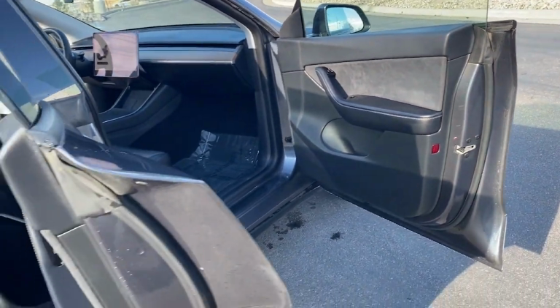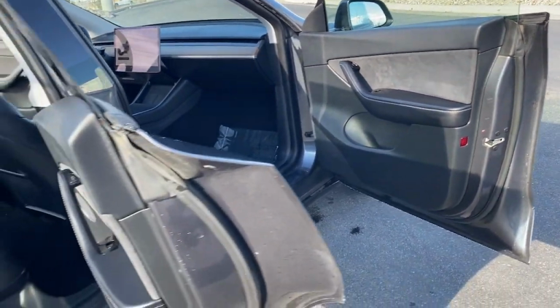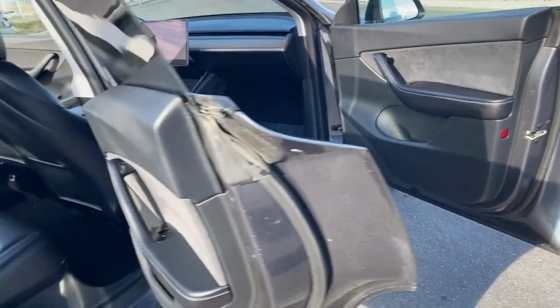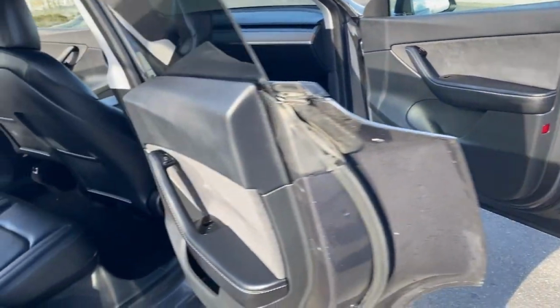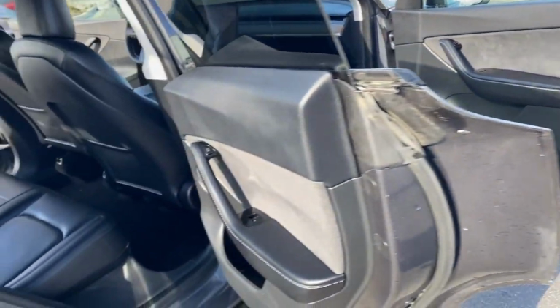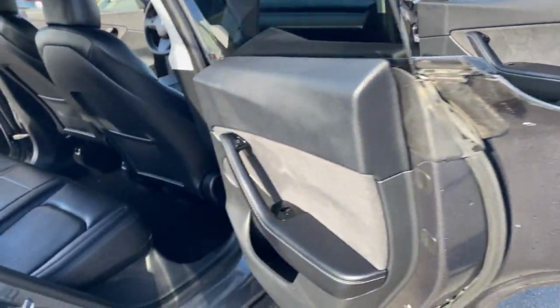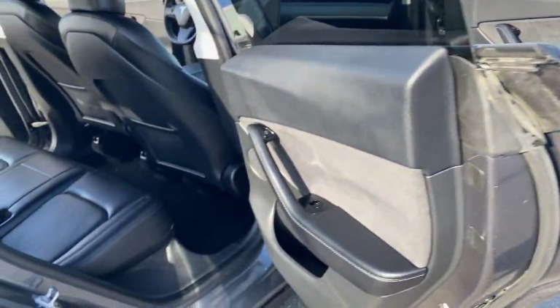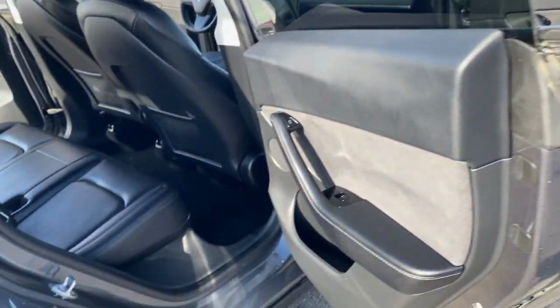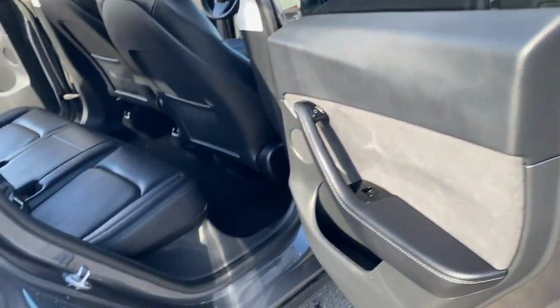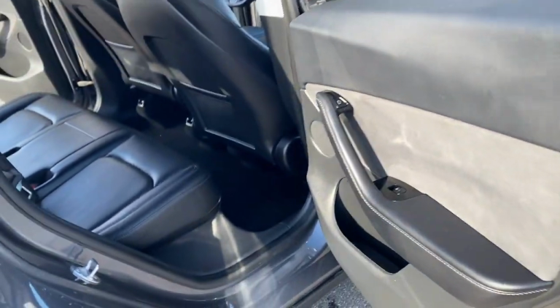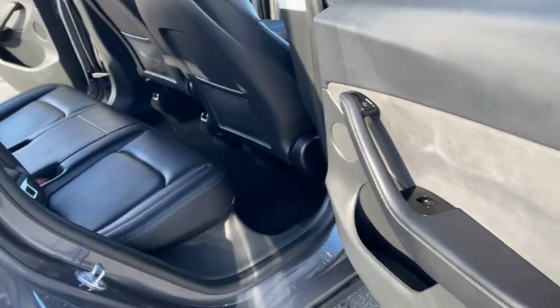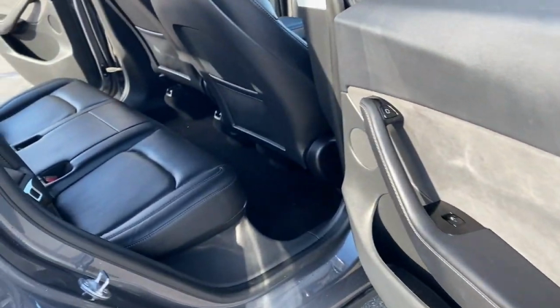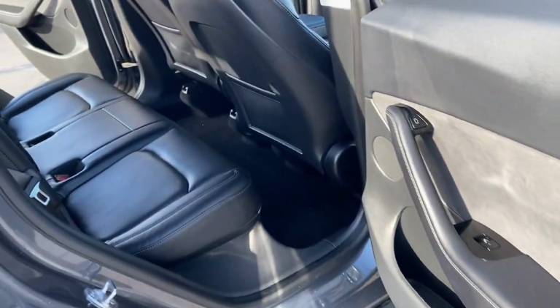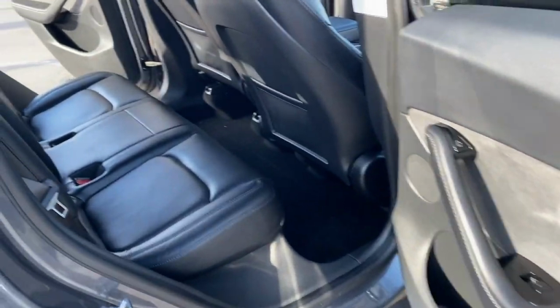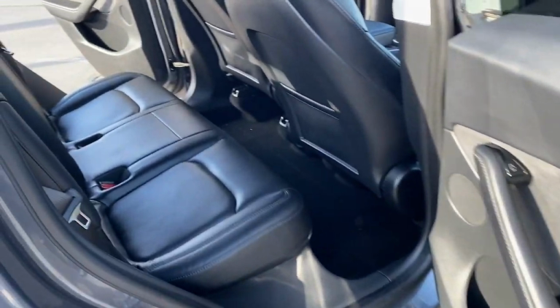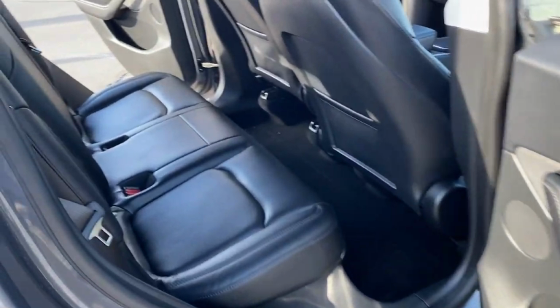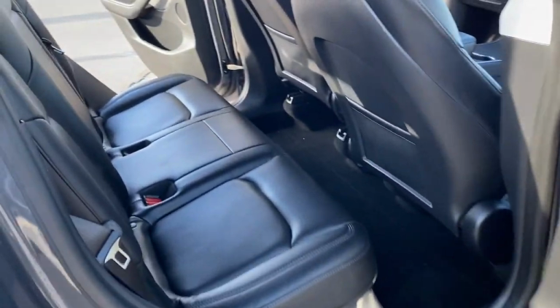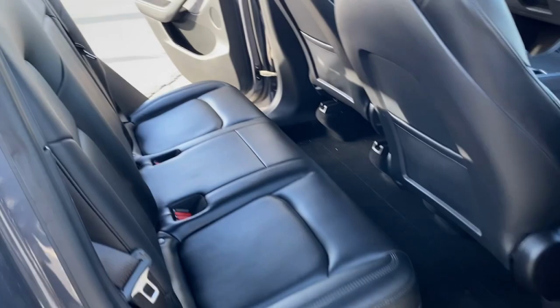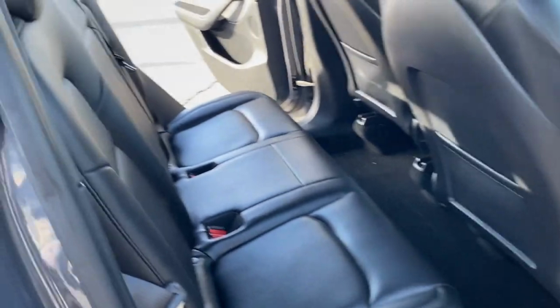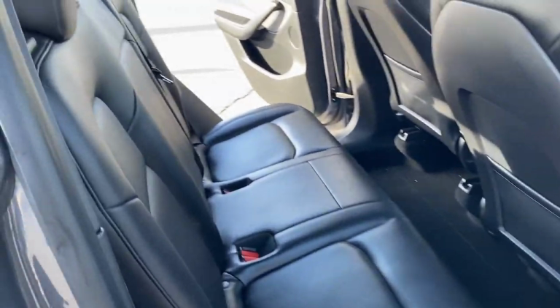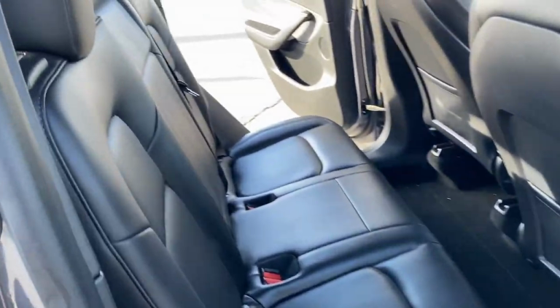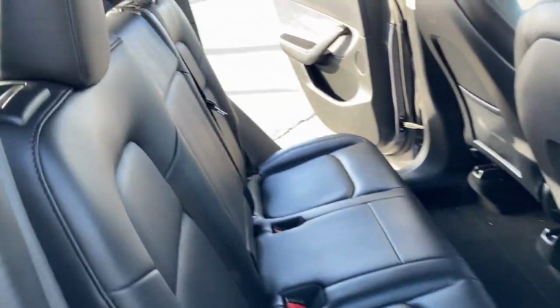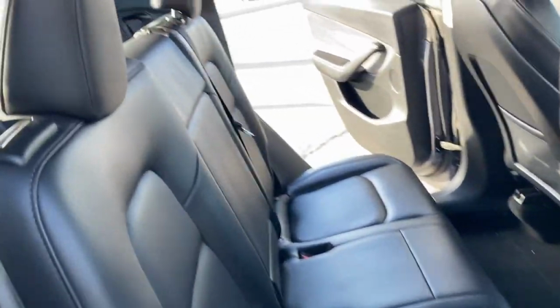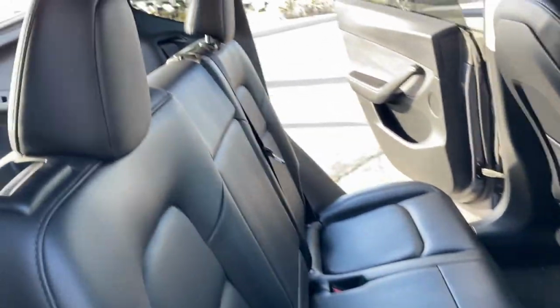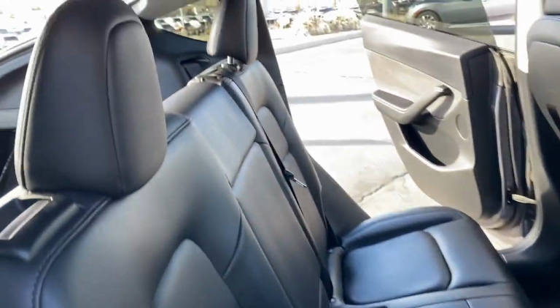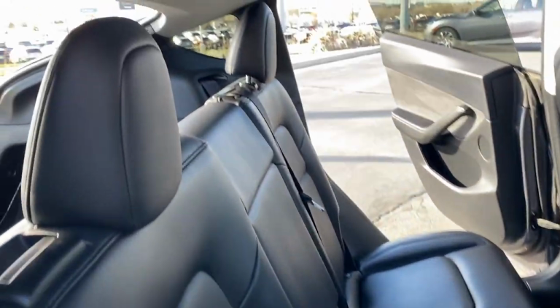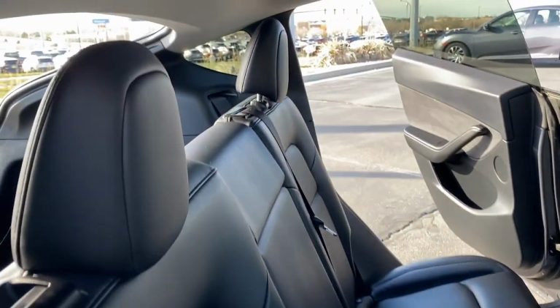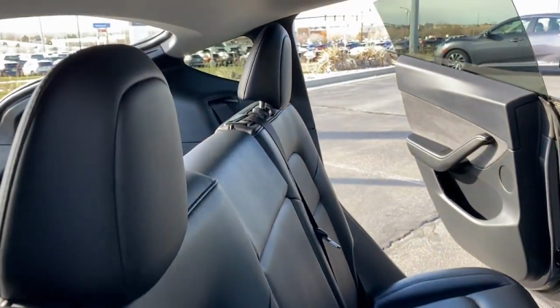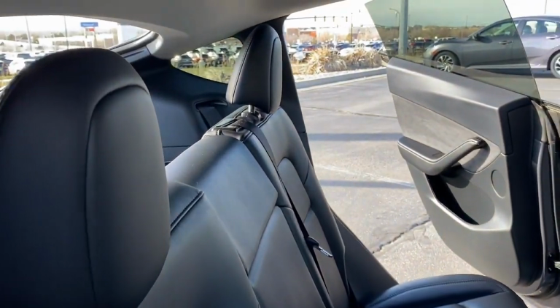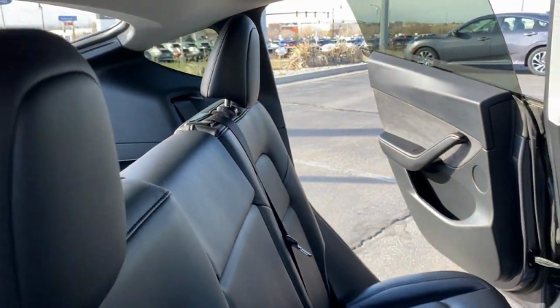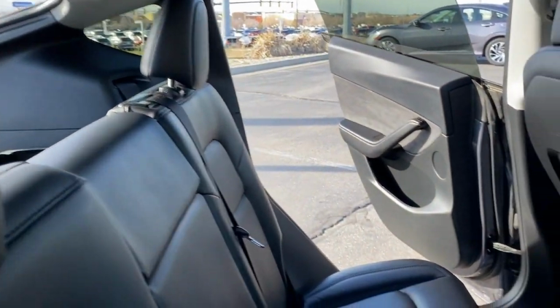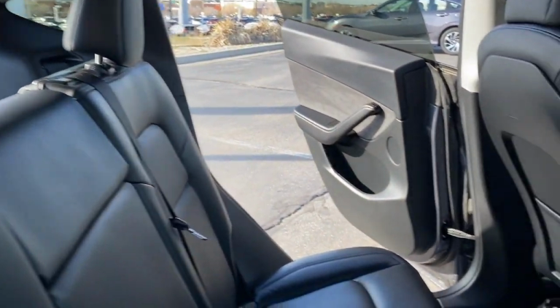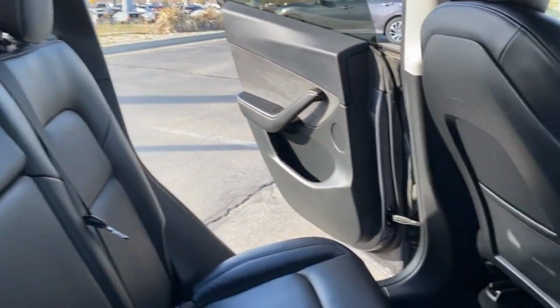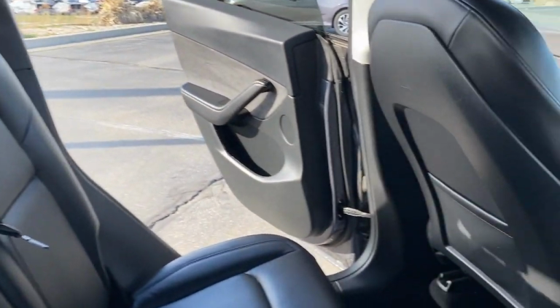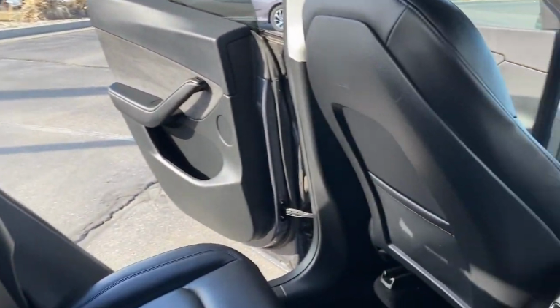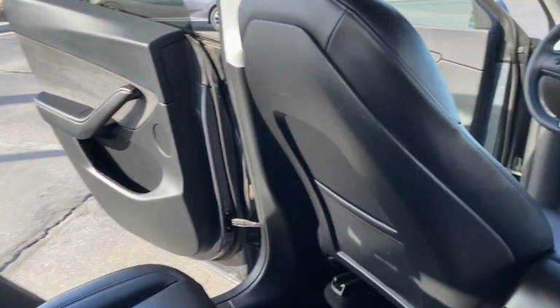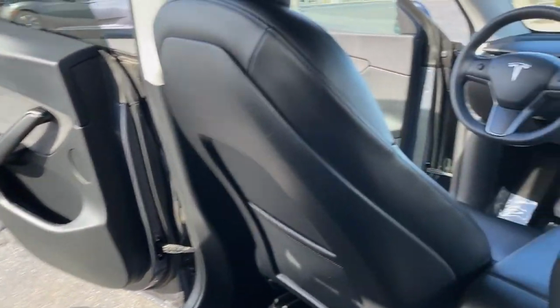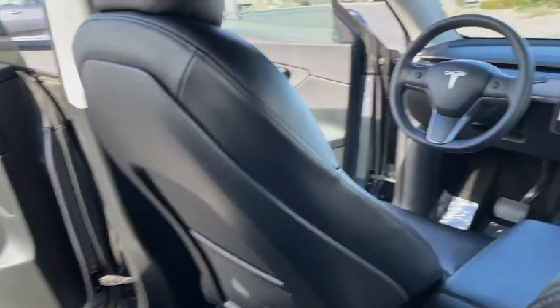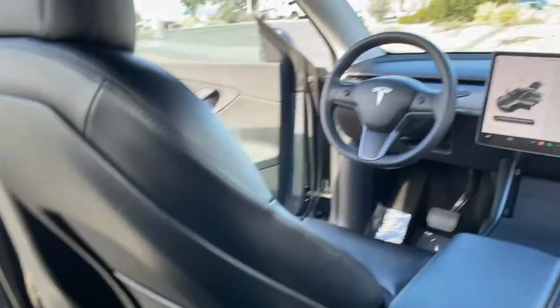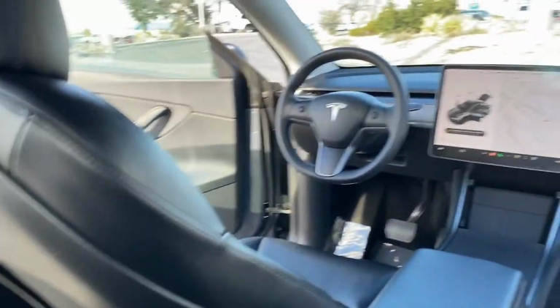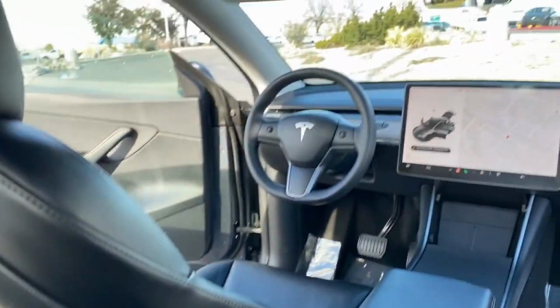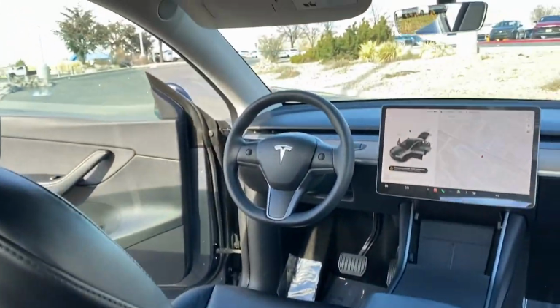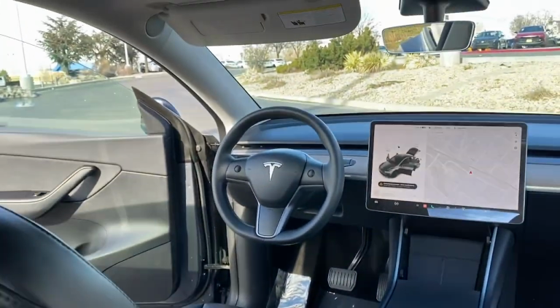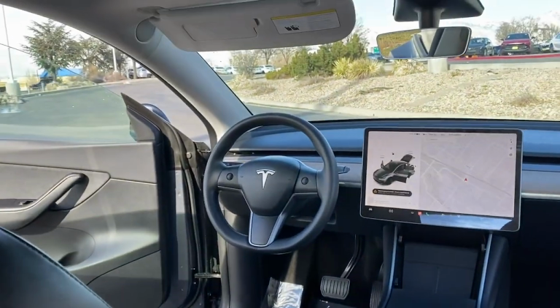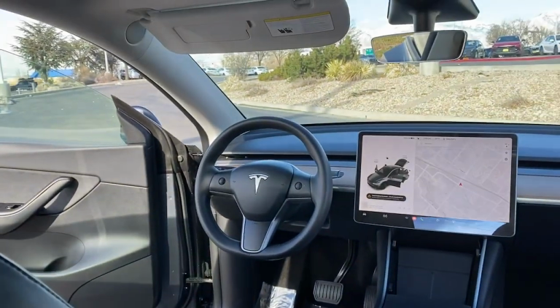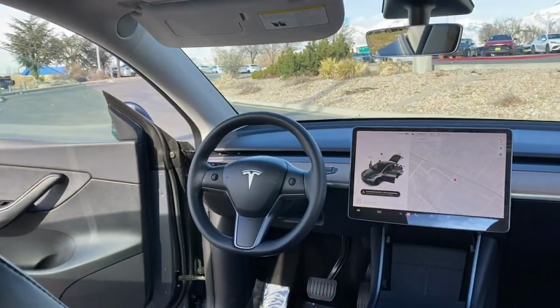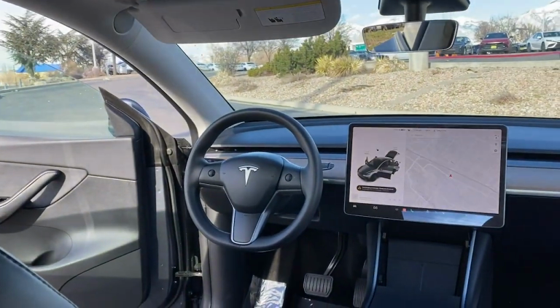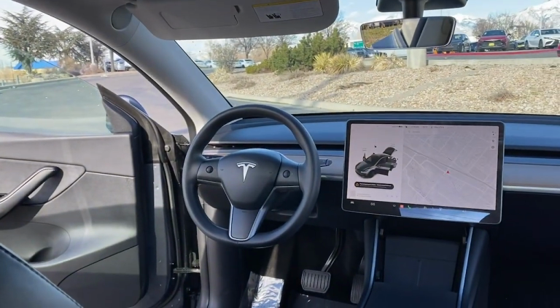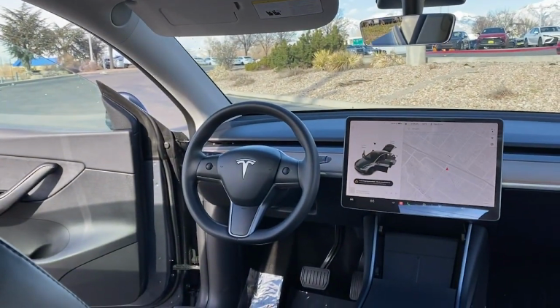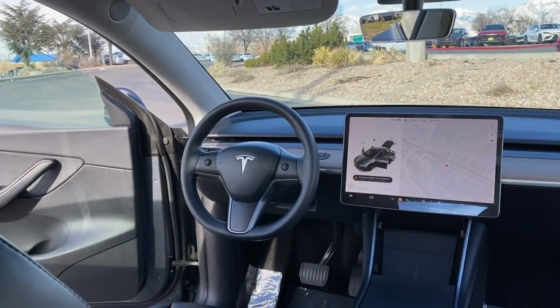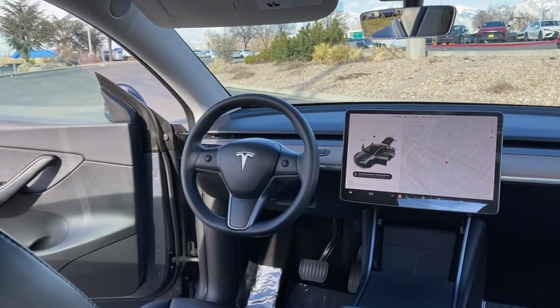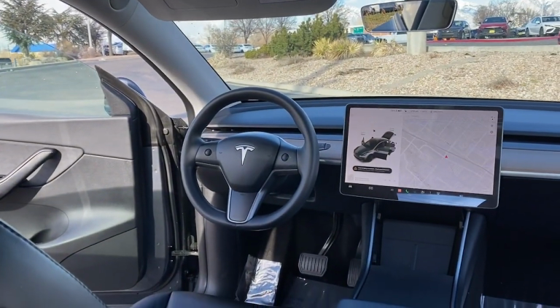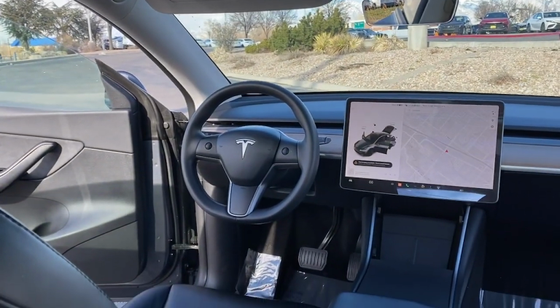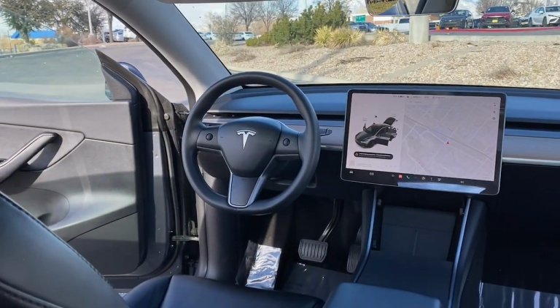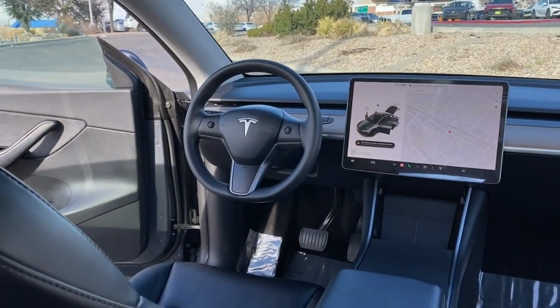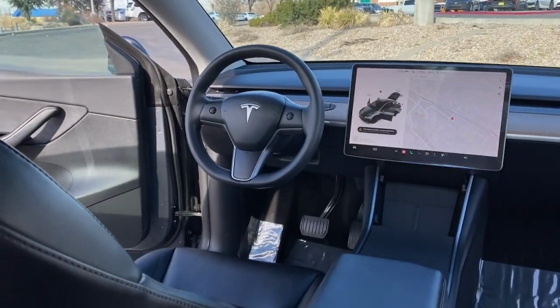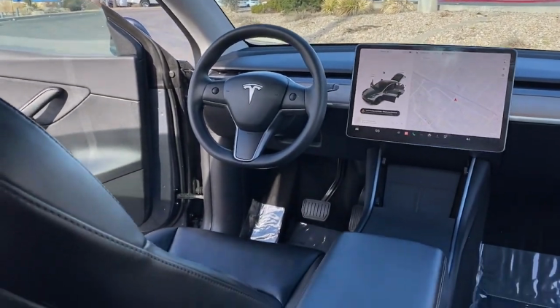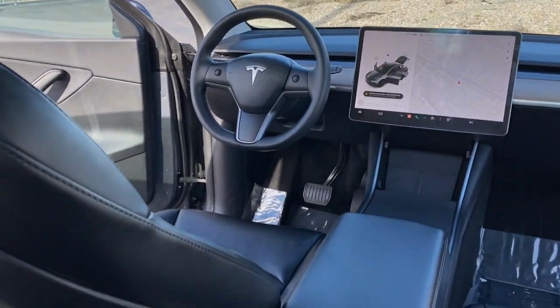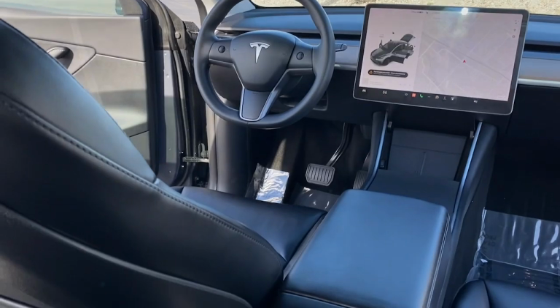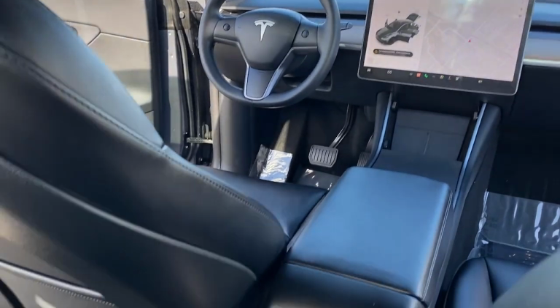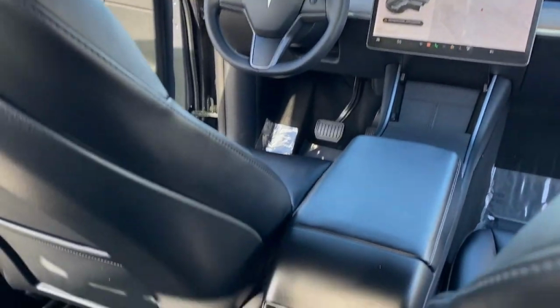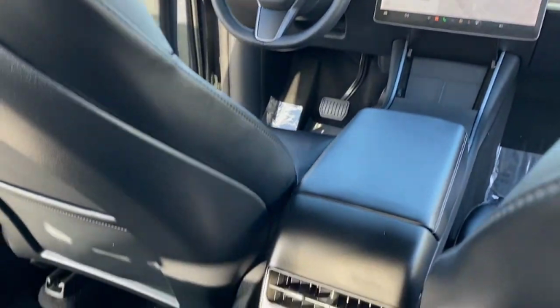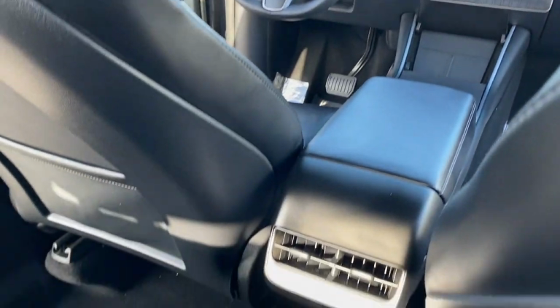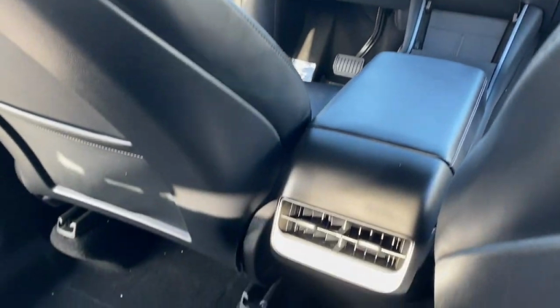Don't miss the chance to drive this smooth, powerful Model Y. Our team will give you an outstanding road test experience. Stop in today.